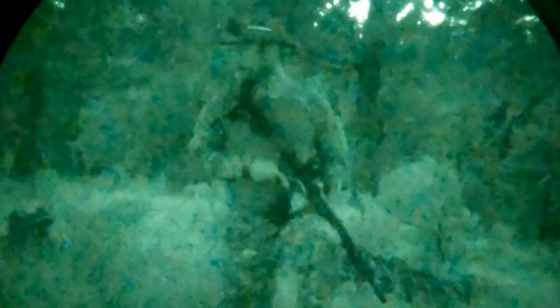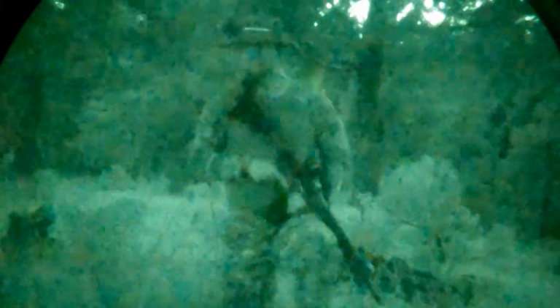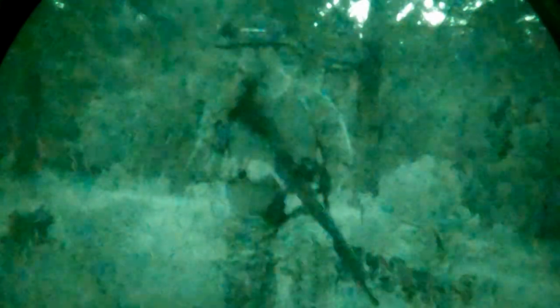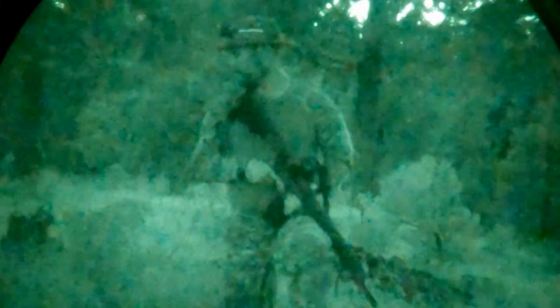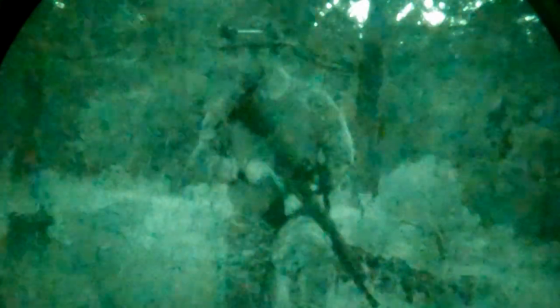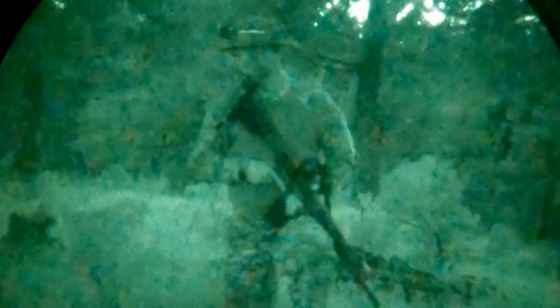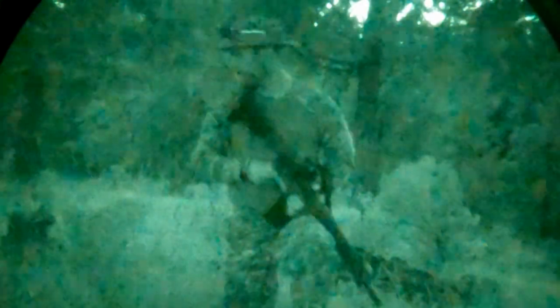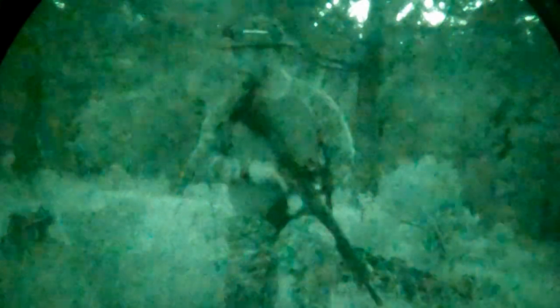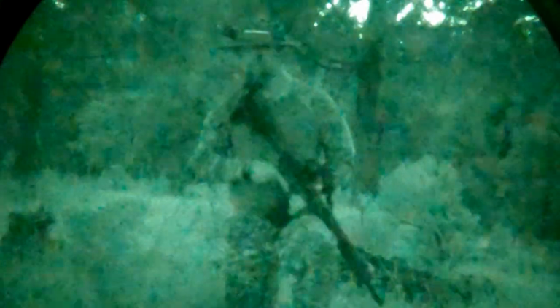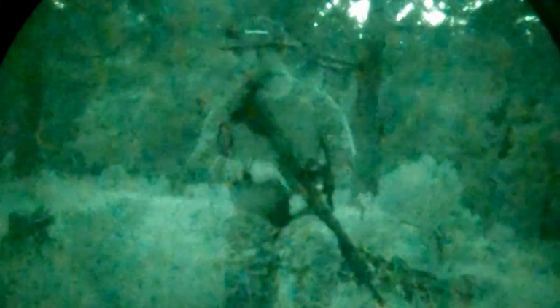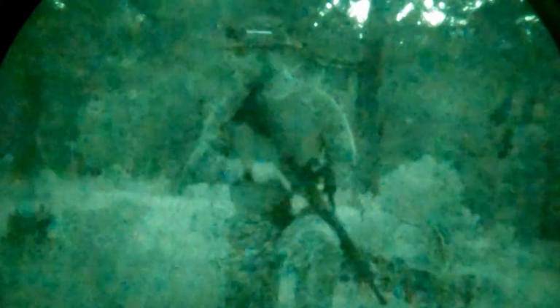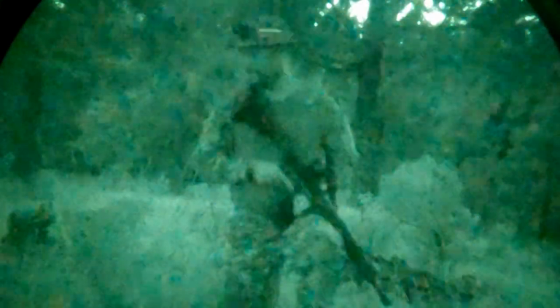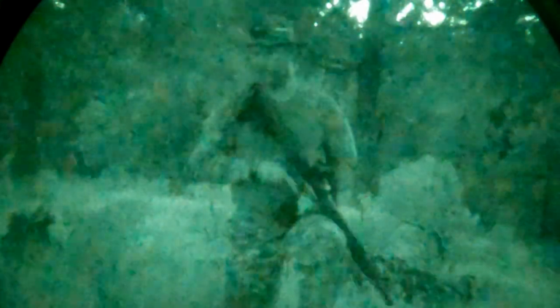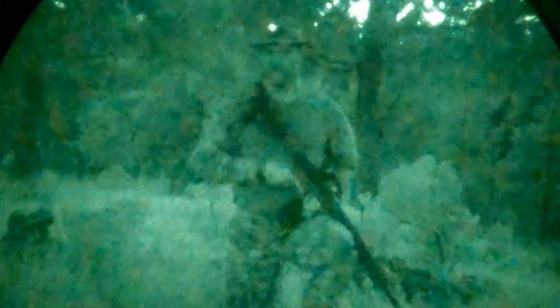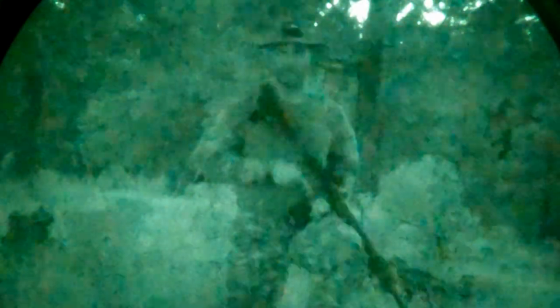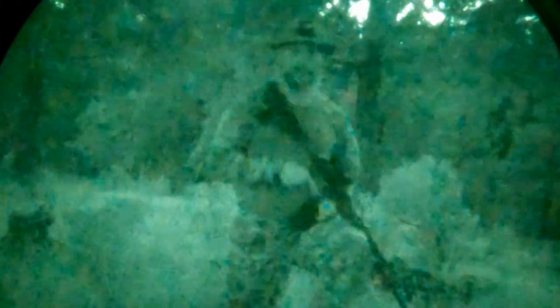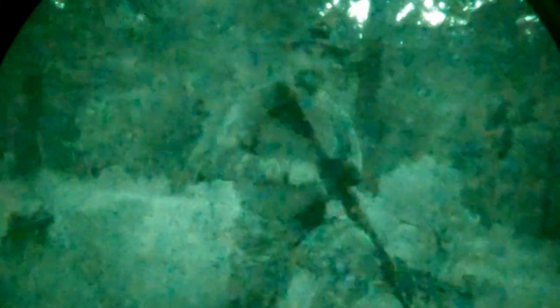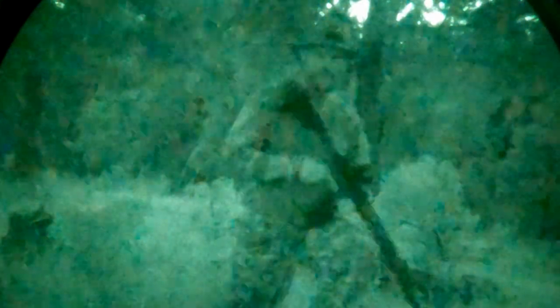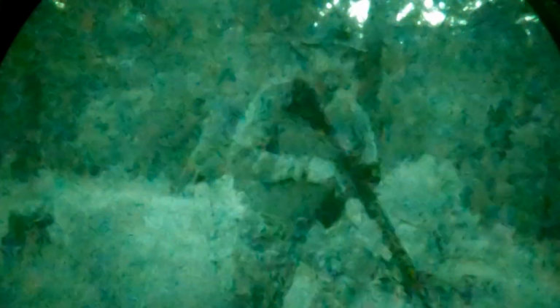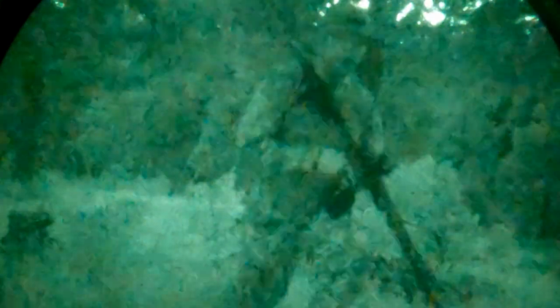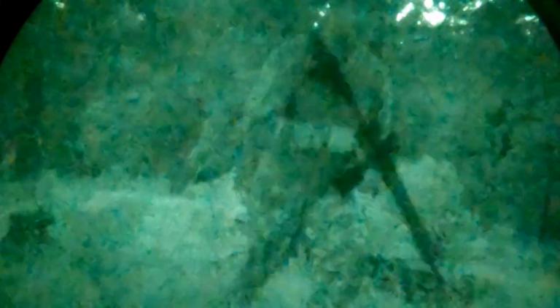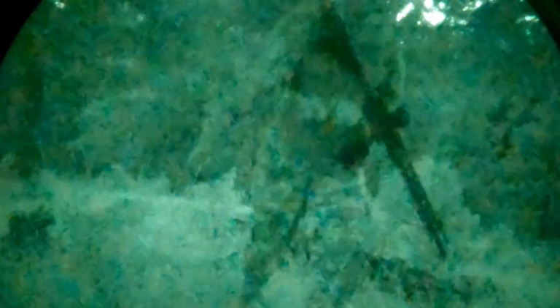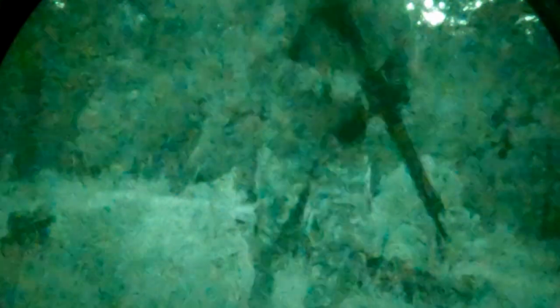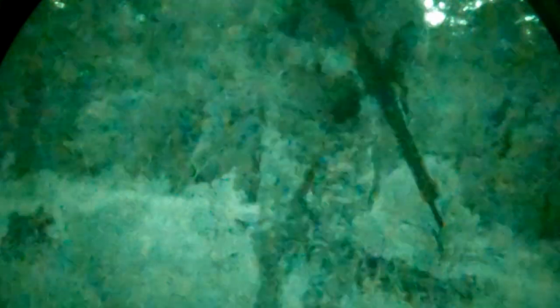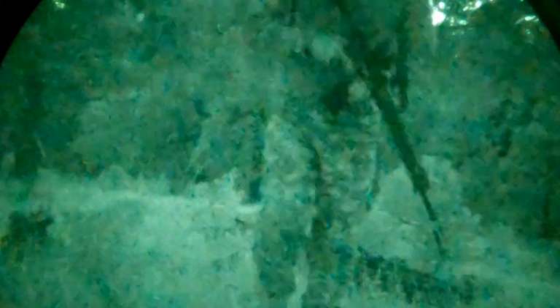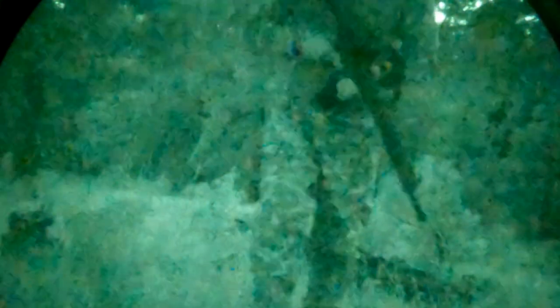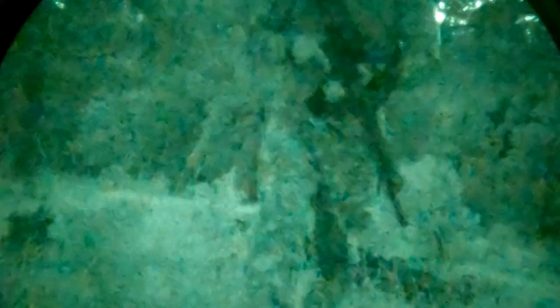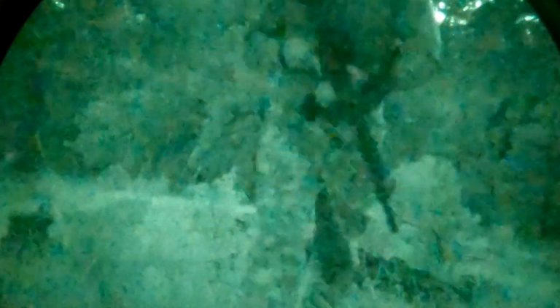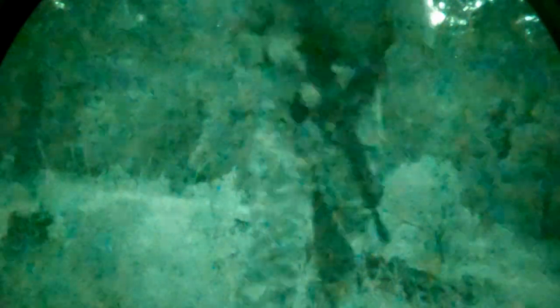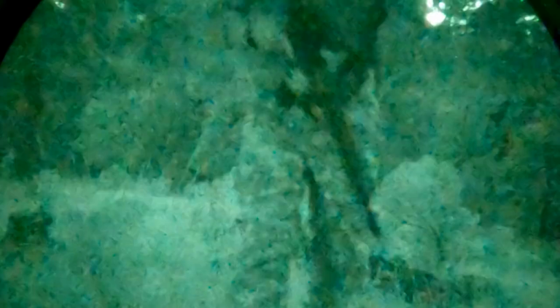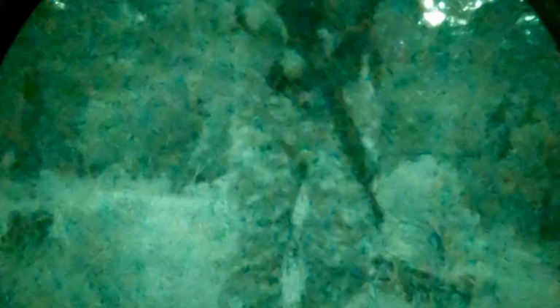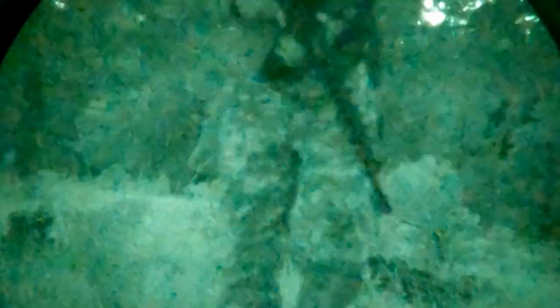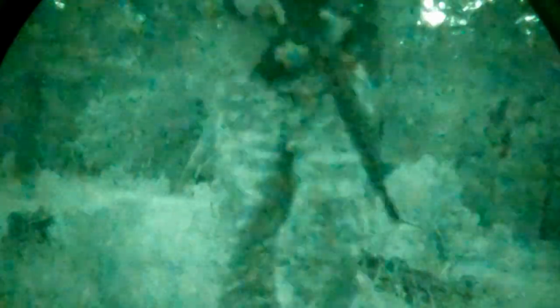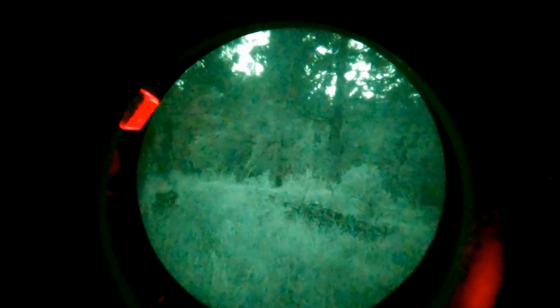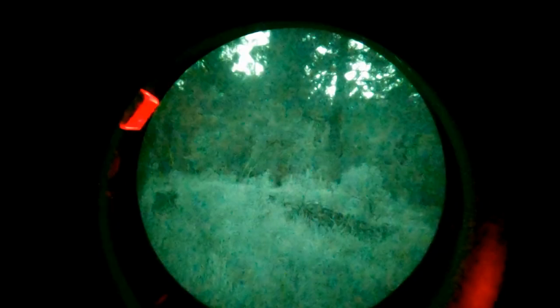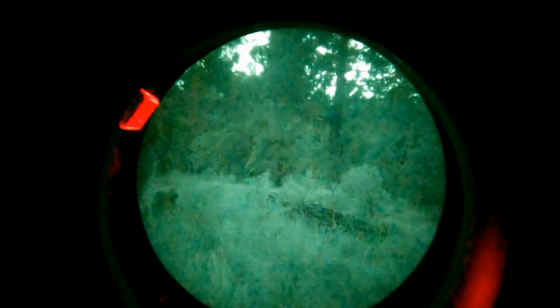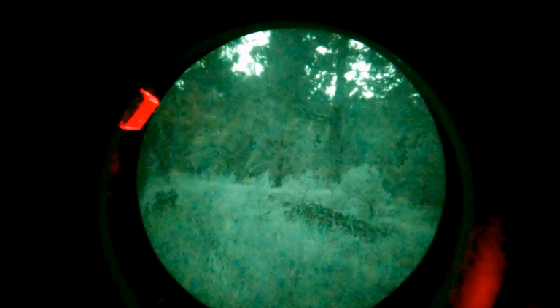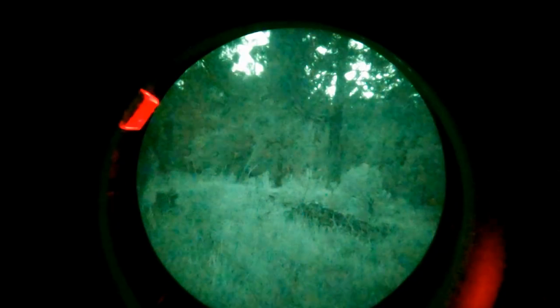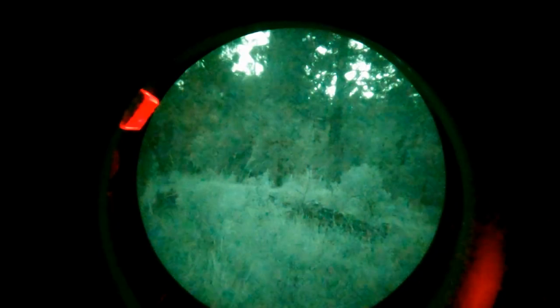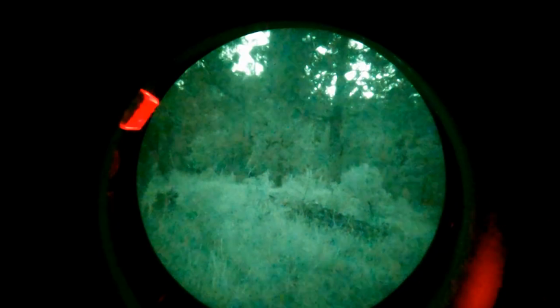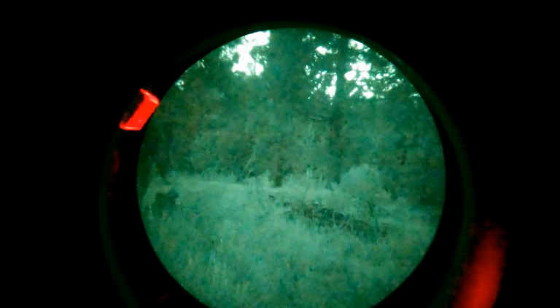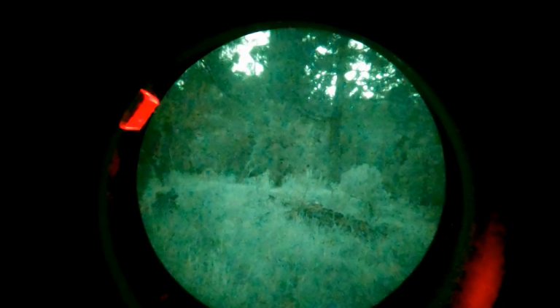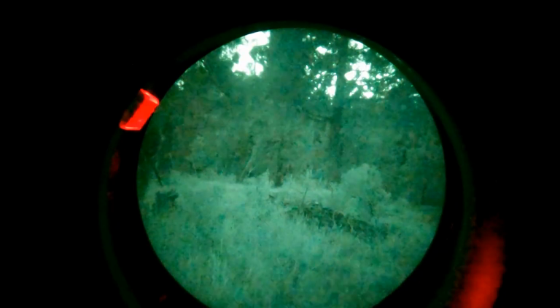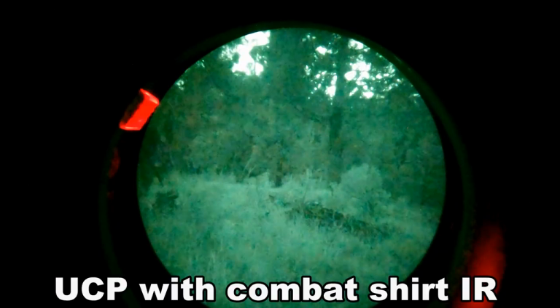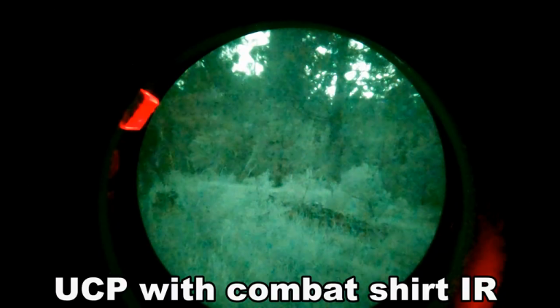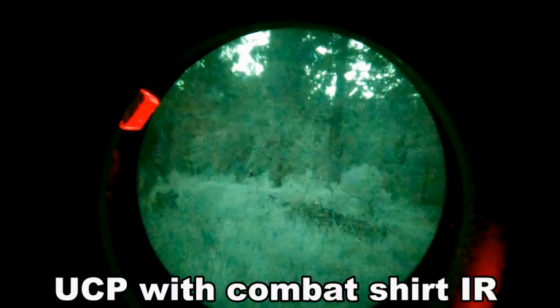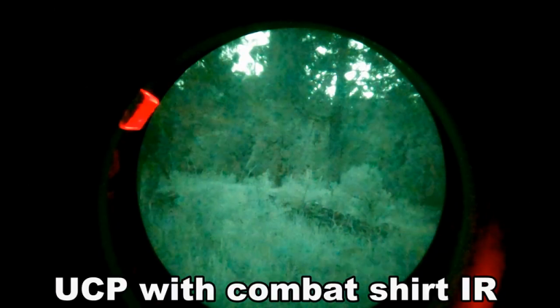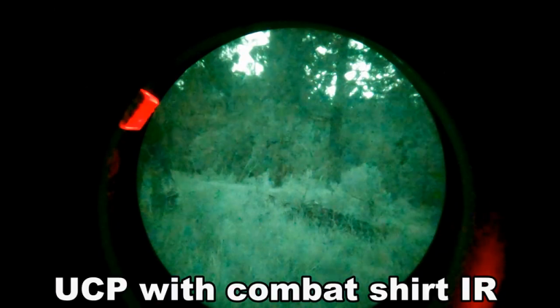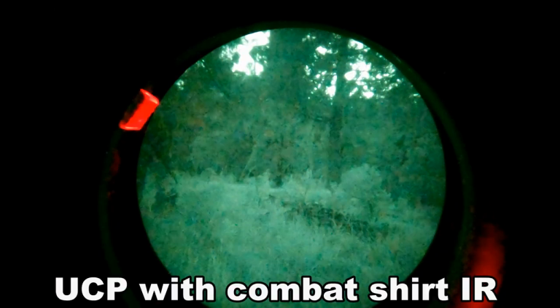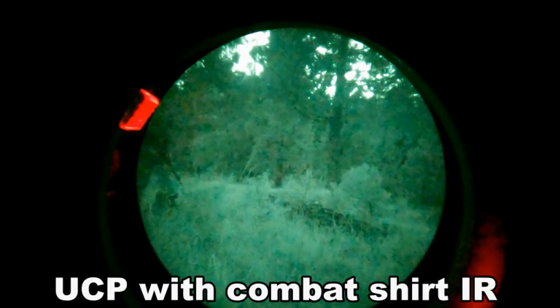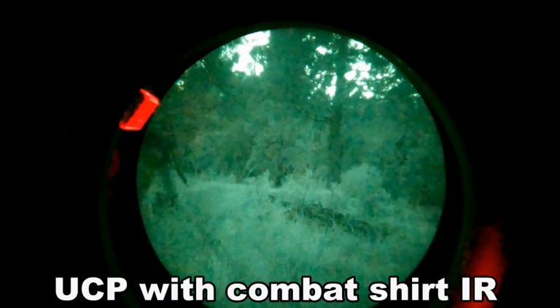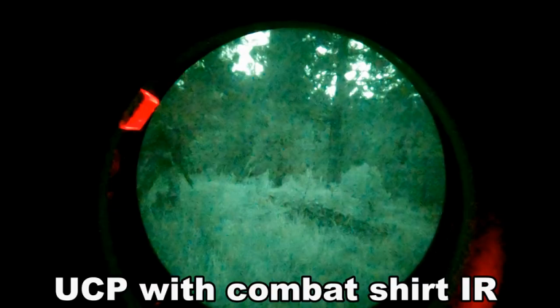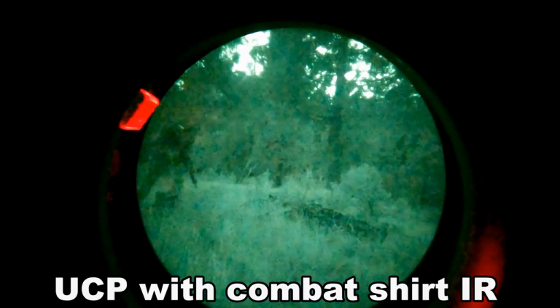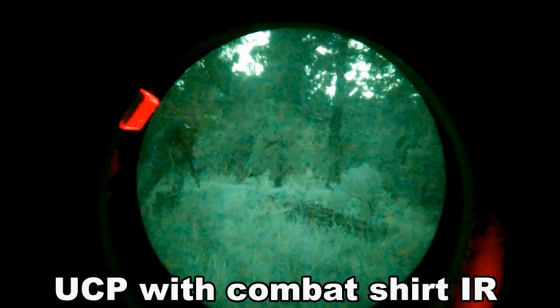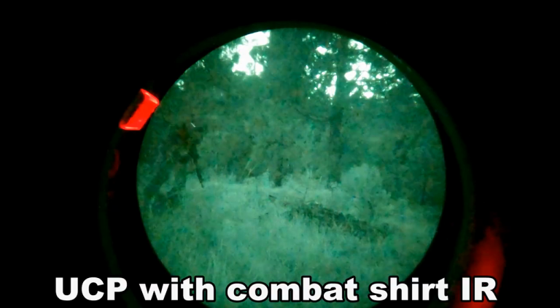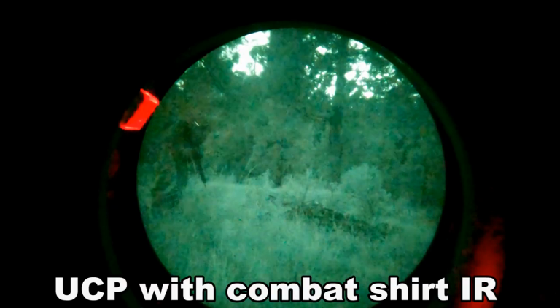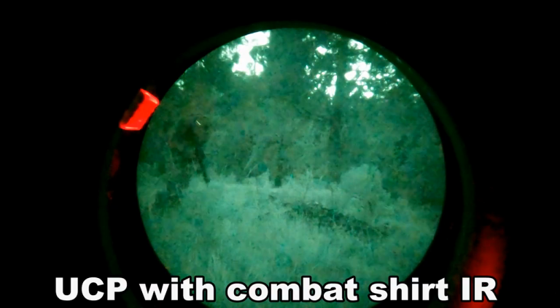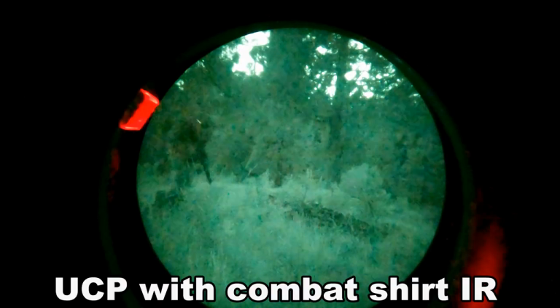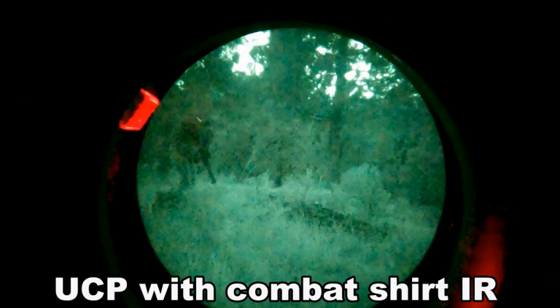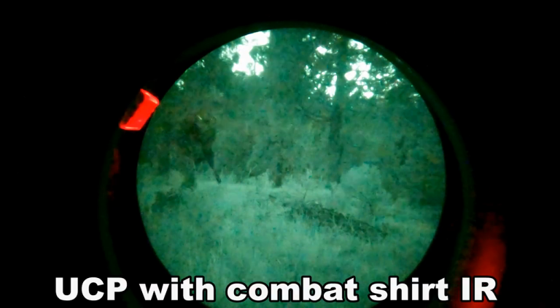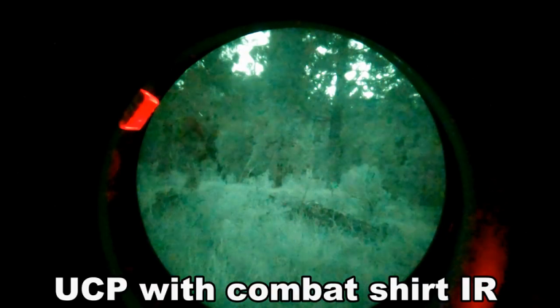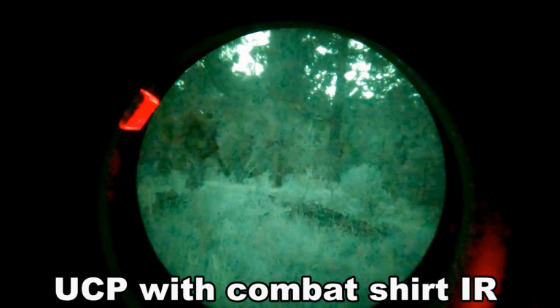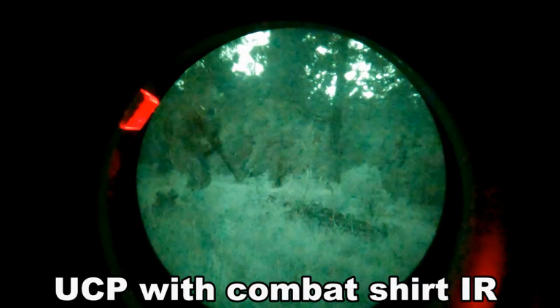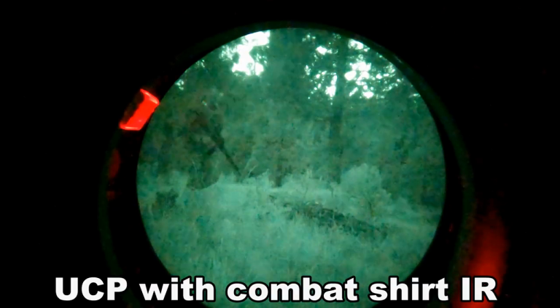I left my headlamp on just so you guys can get a look at what shine actually looks like under night vision, and how deadly that could be.